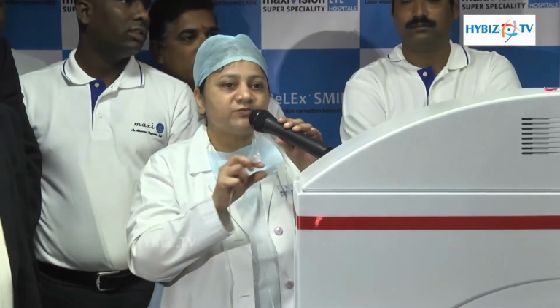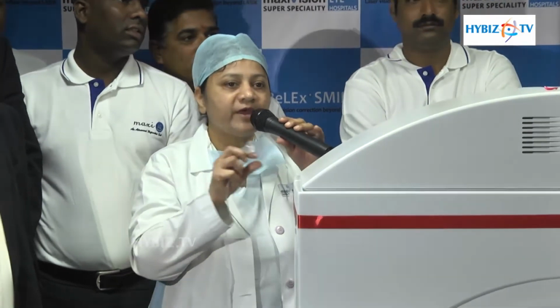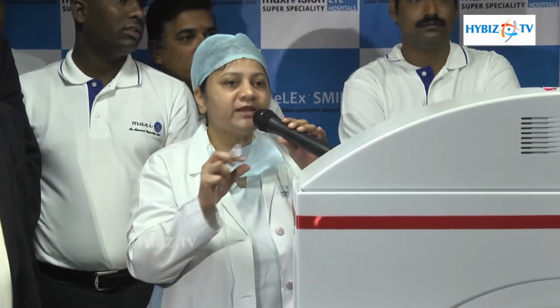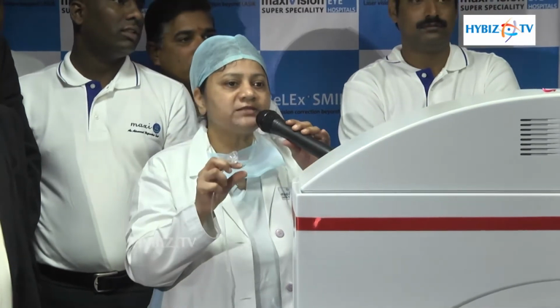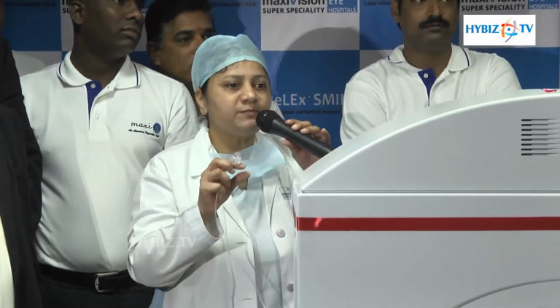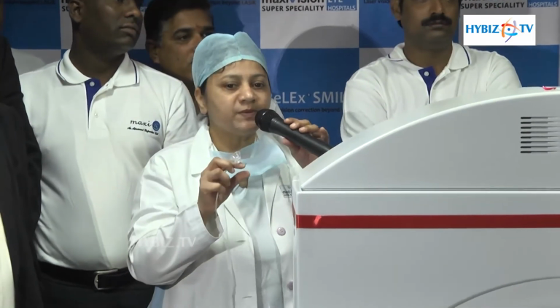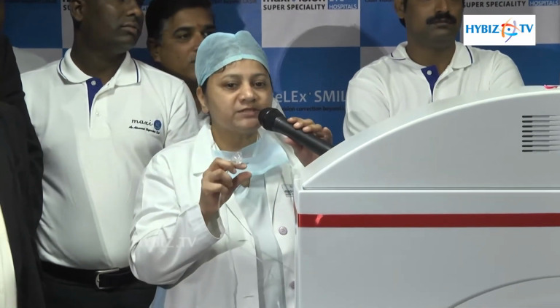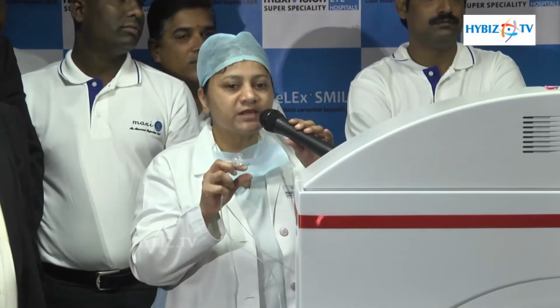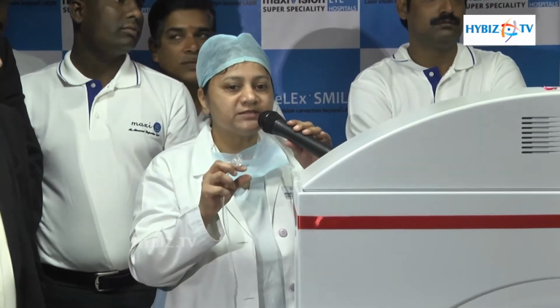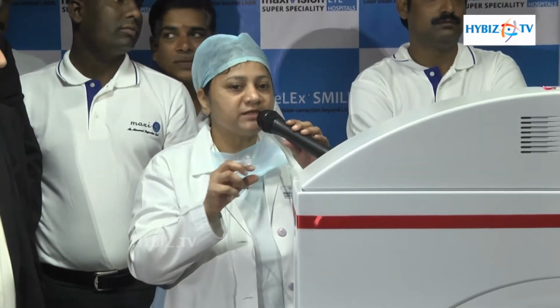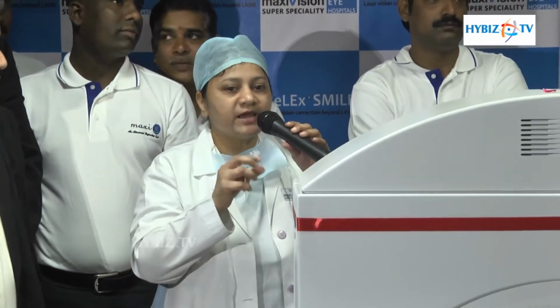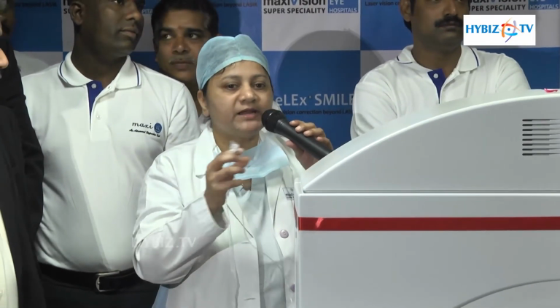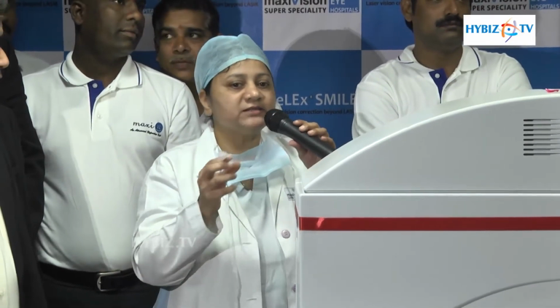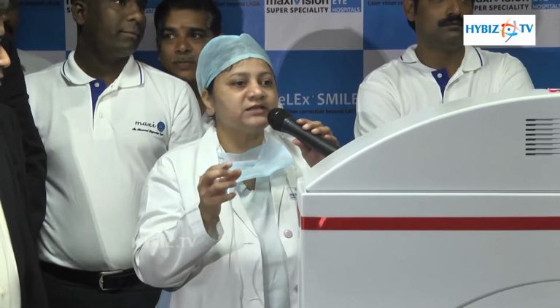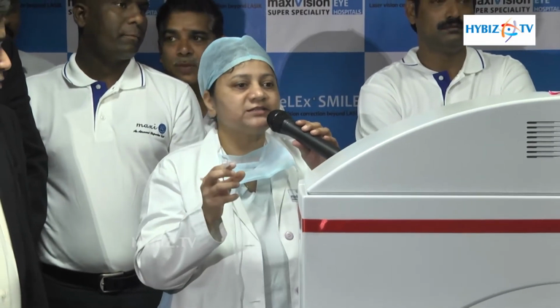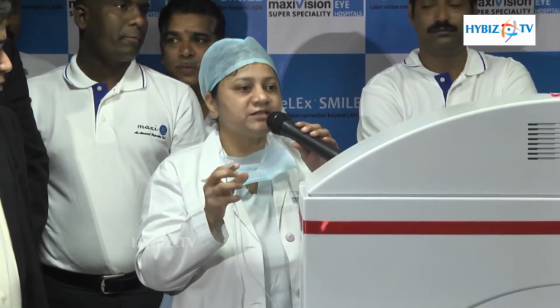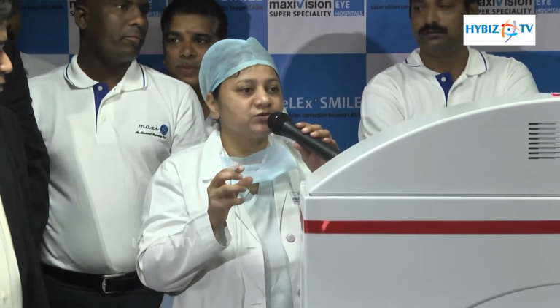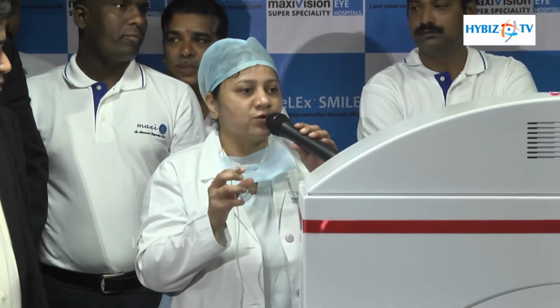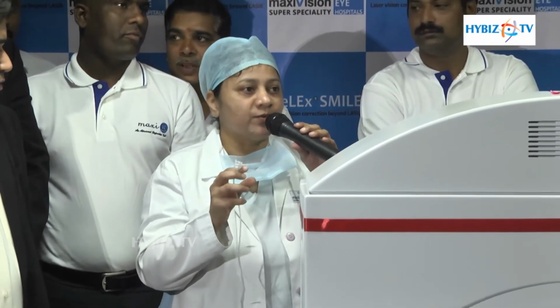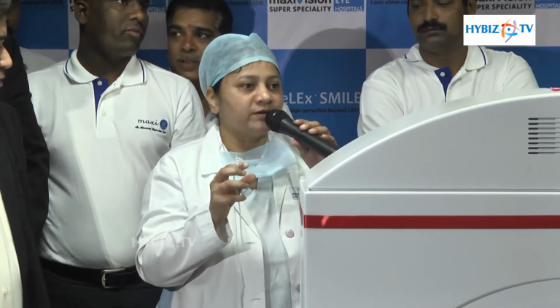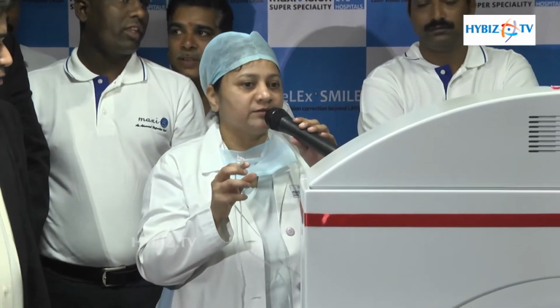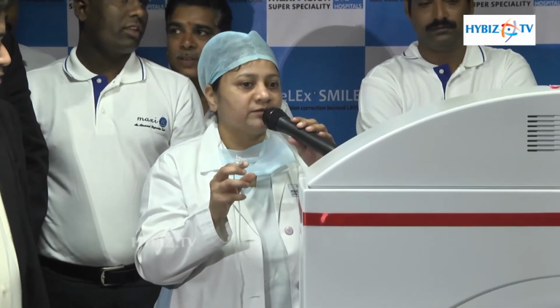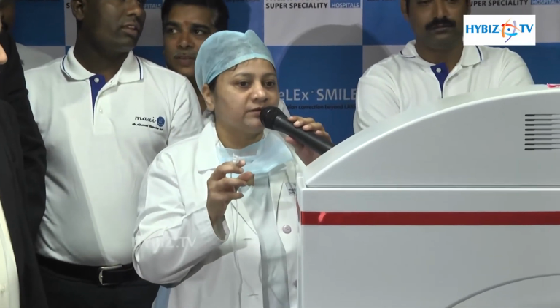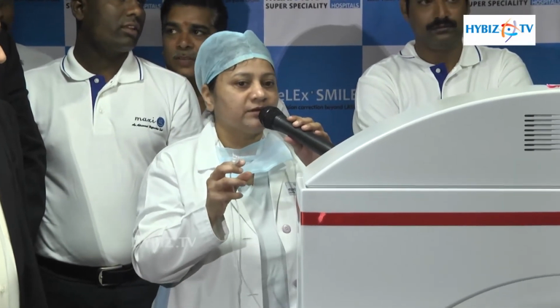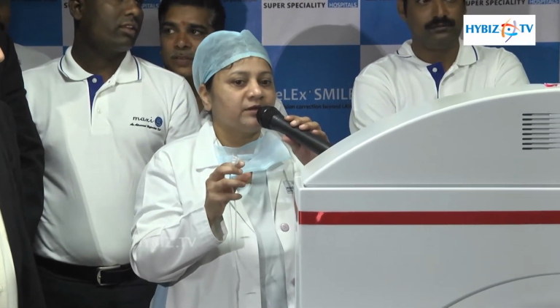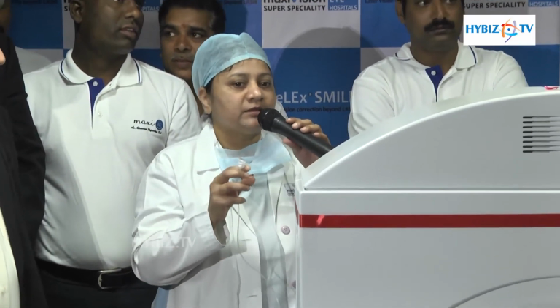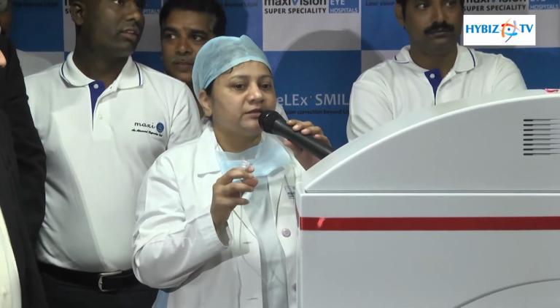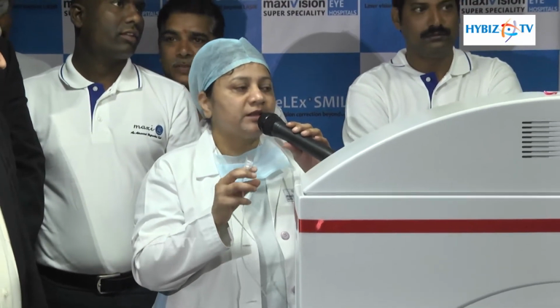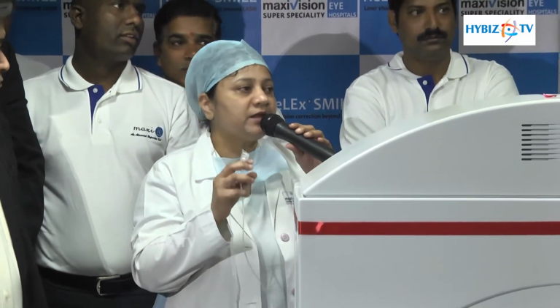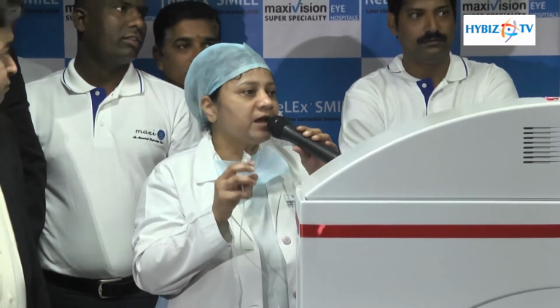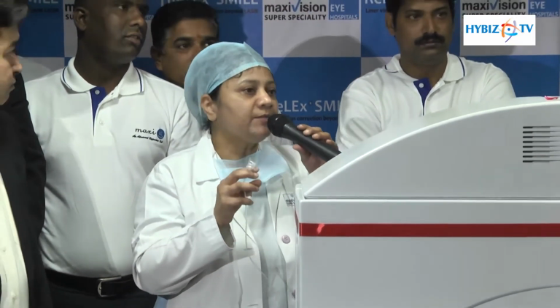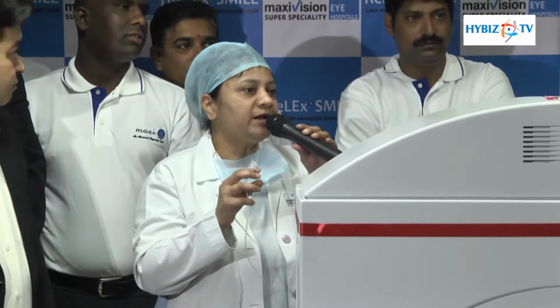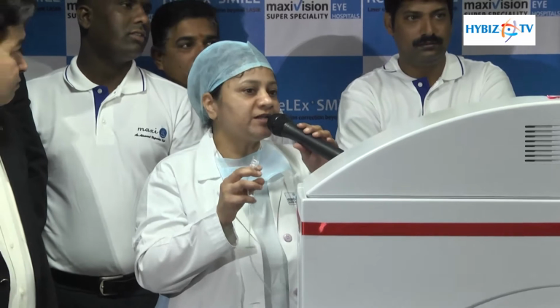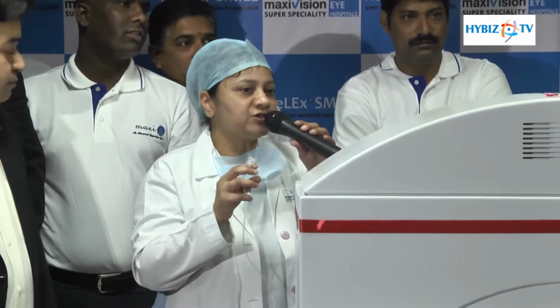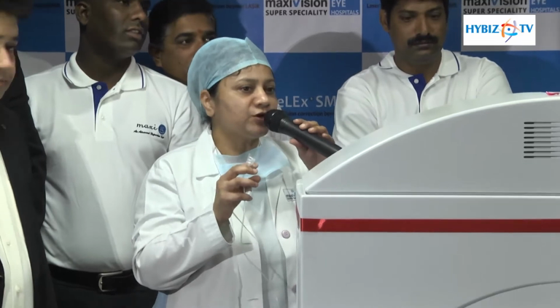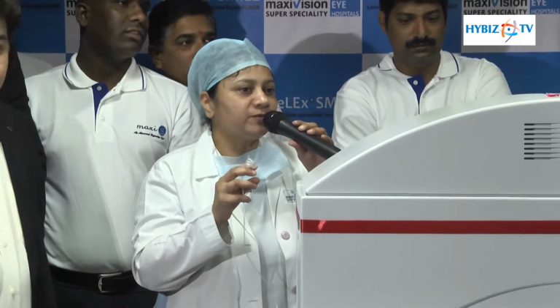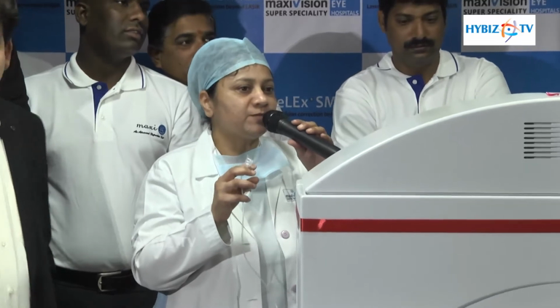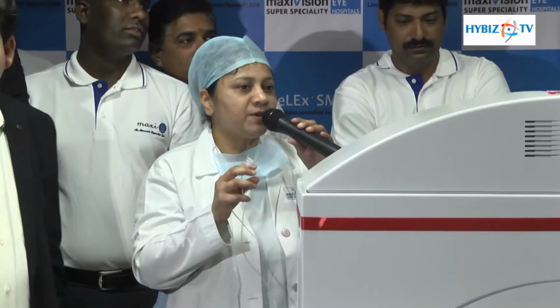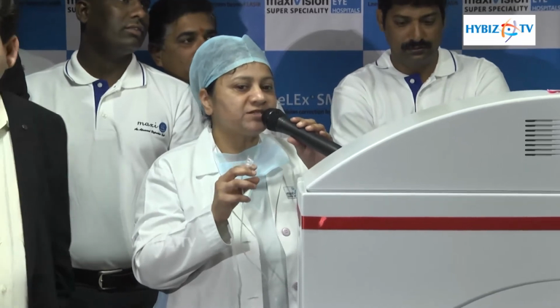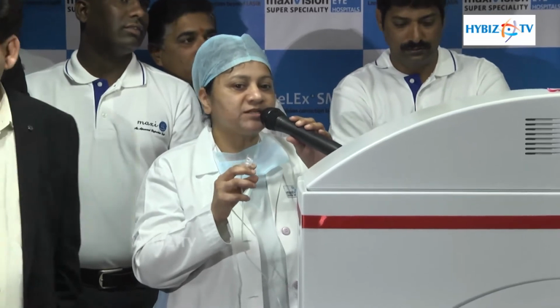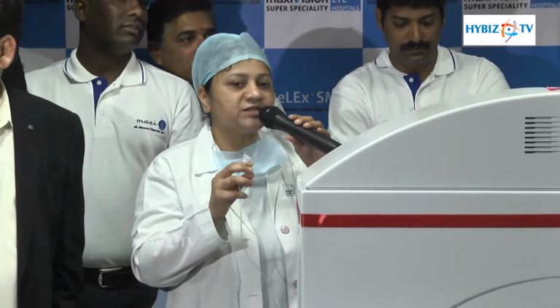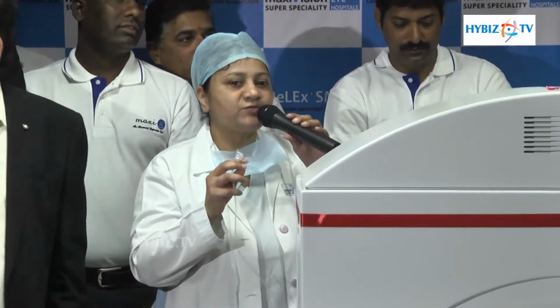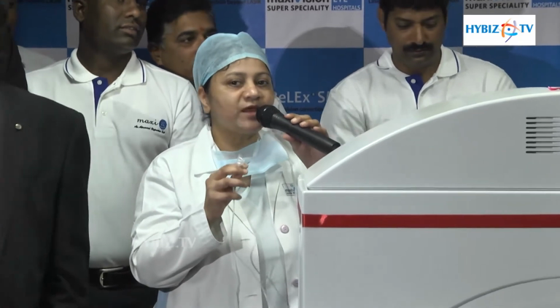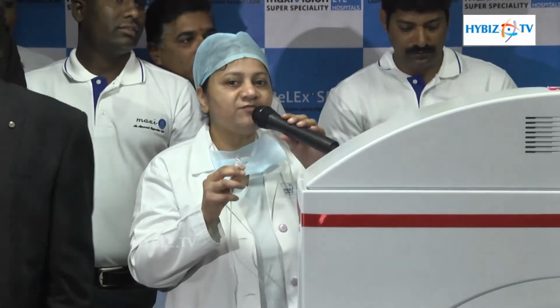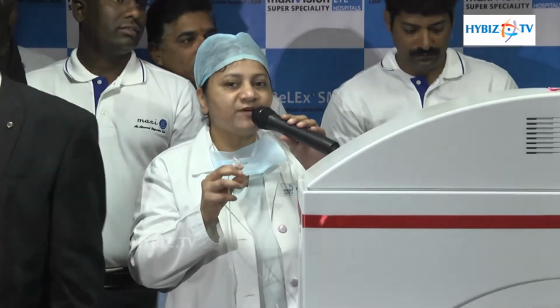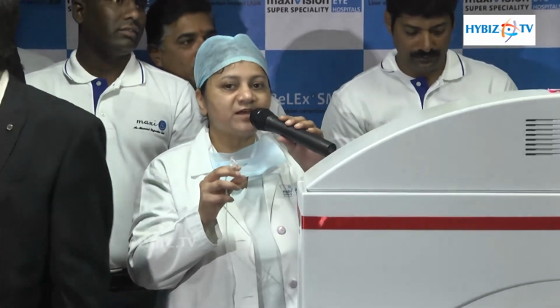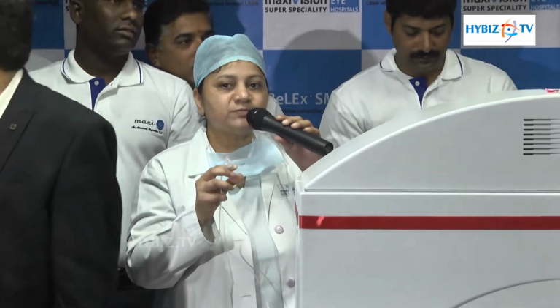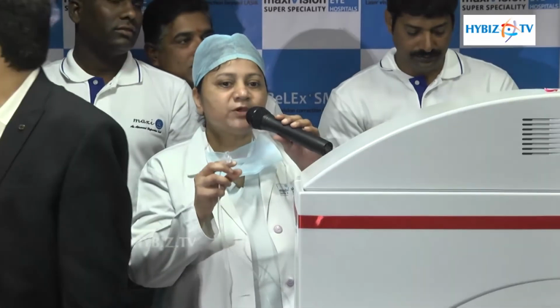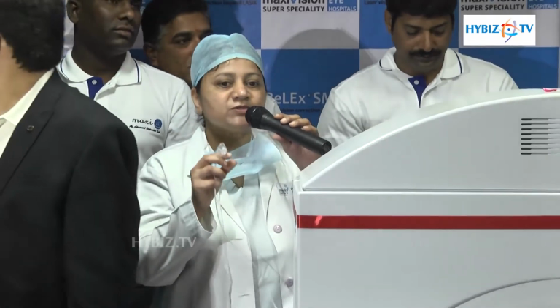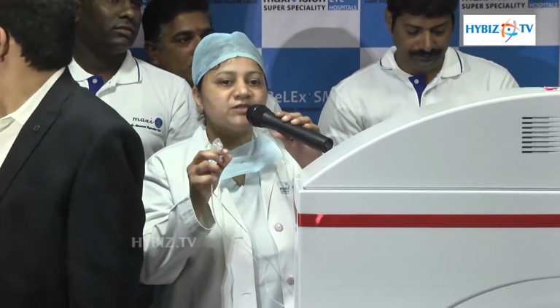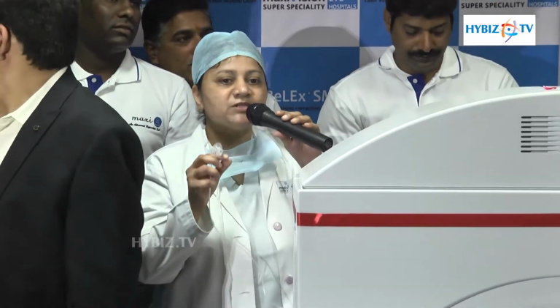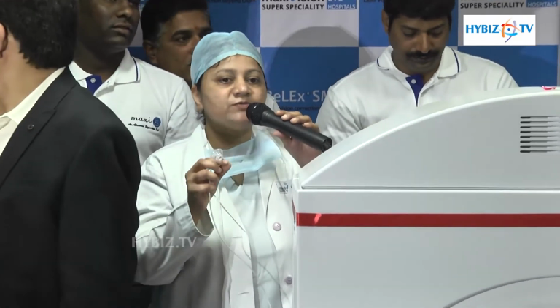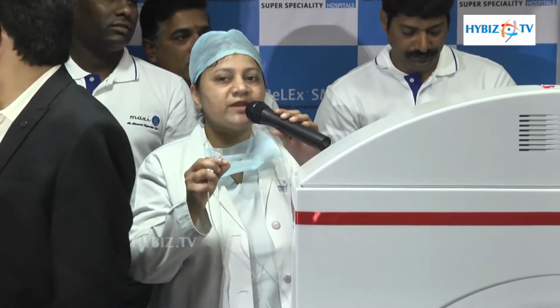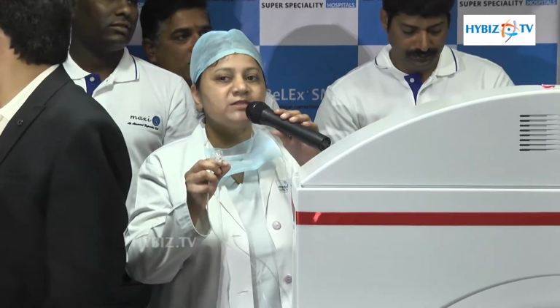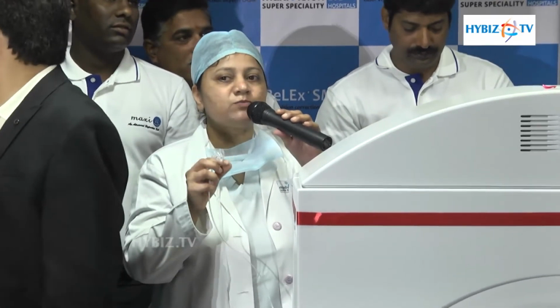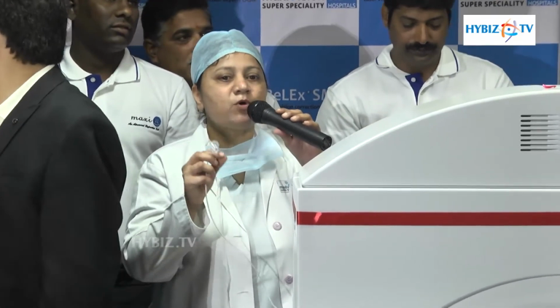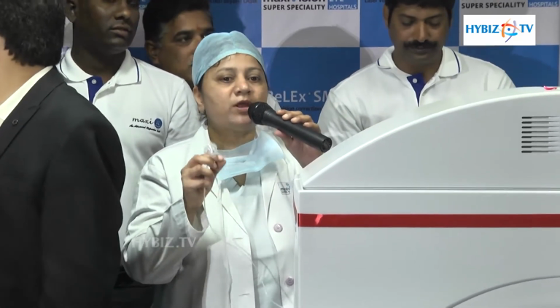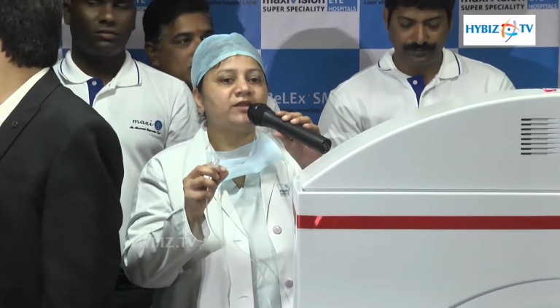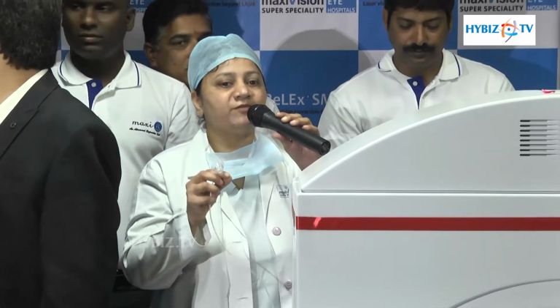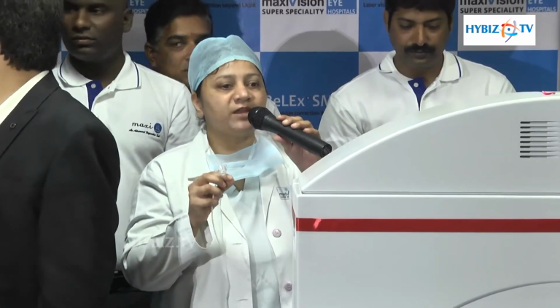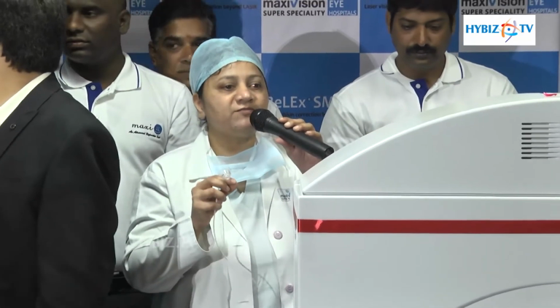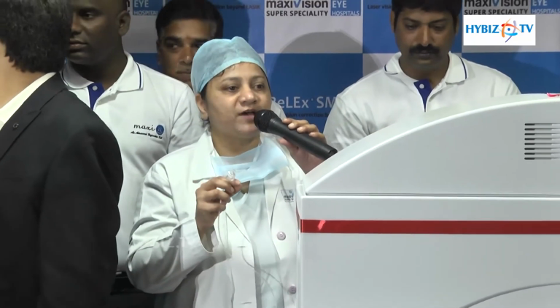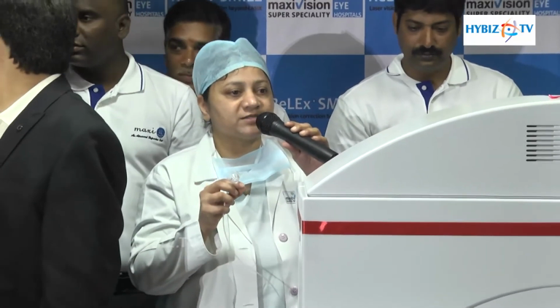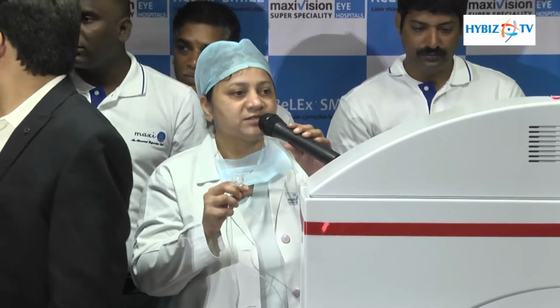Very simple surgery and the surgery is over. Rehabilitation and recovery is very fast because the incision is very small and the procedure is very fast.